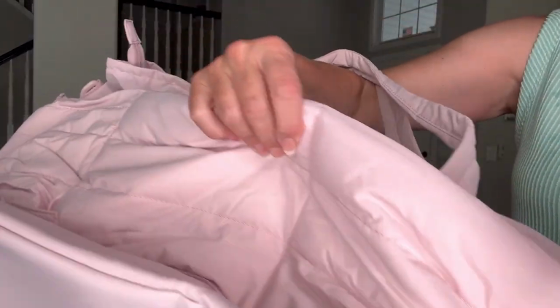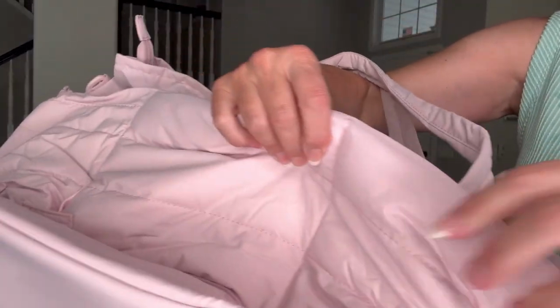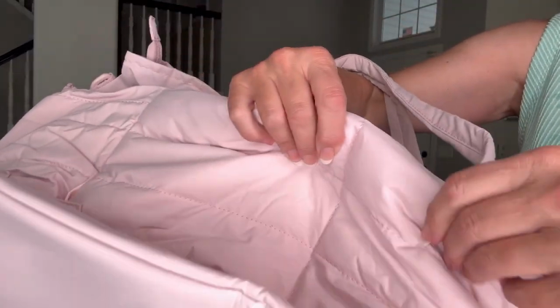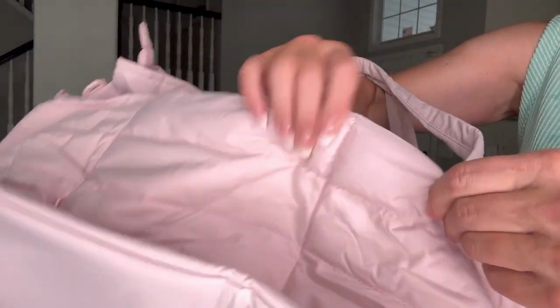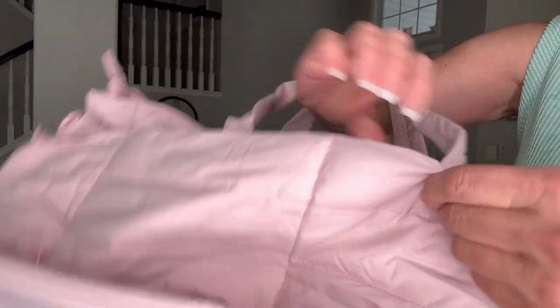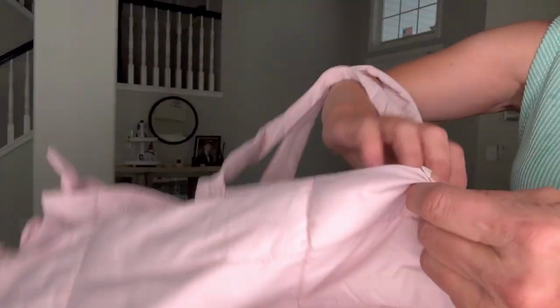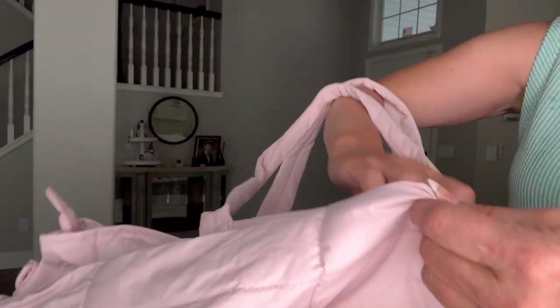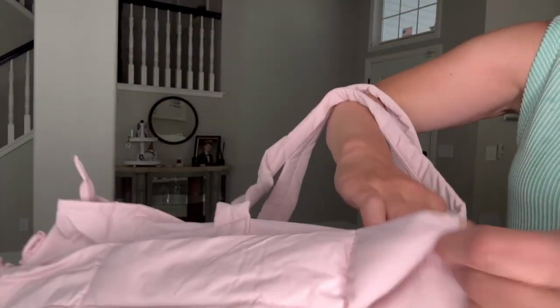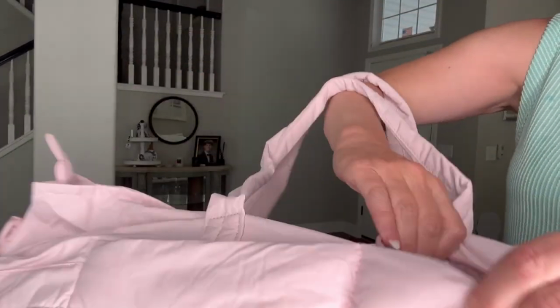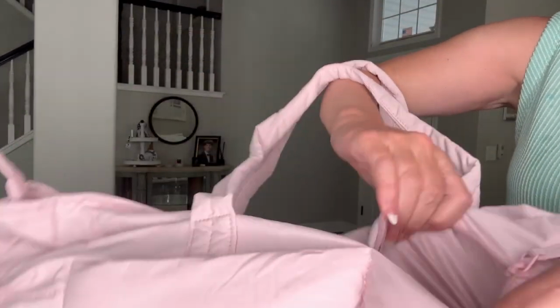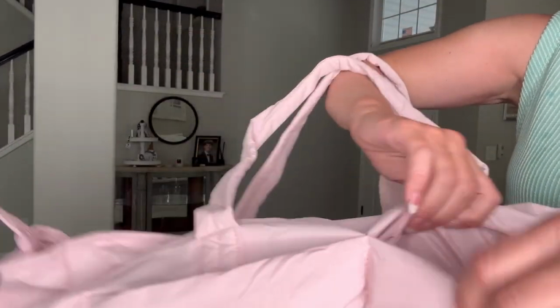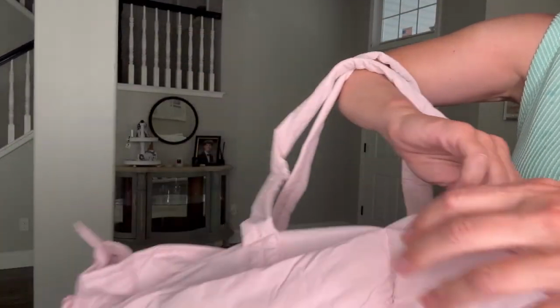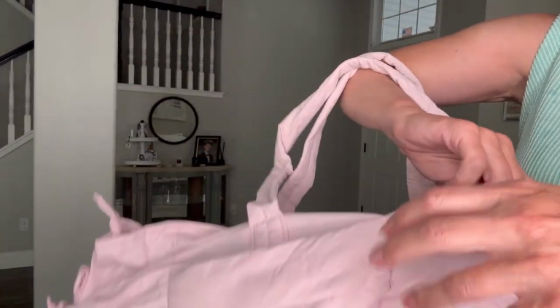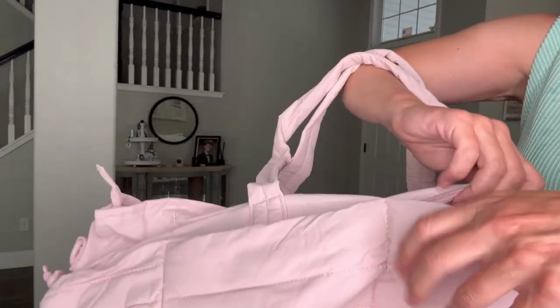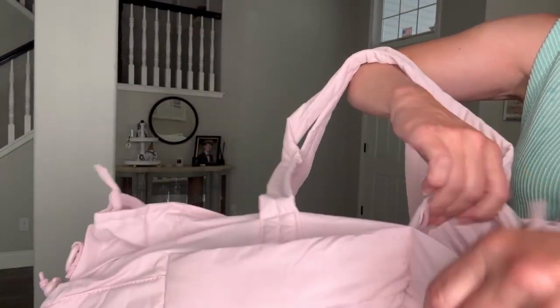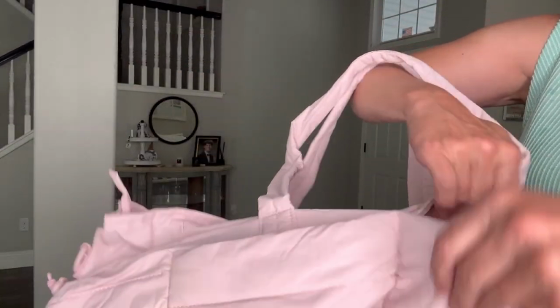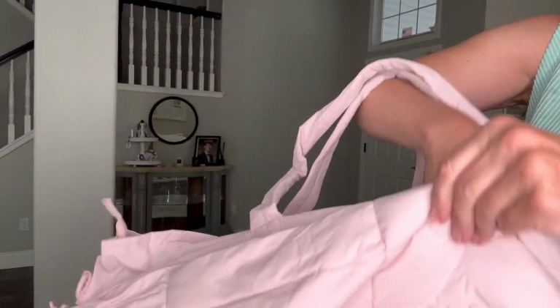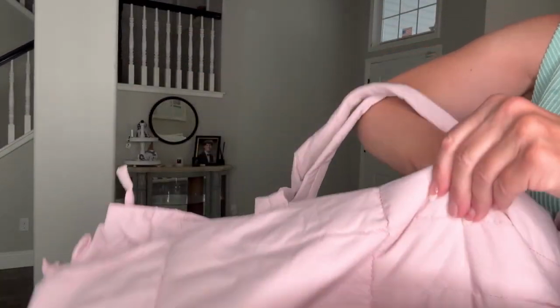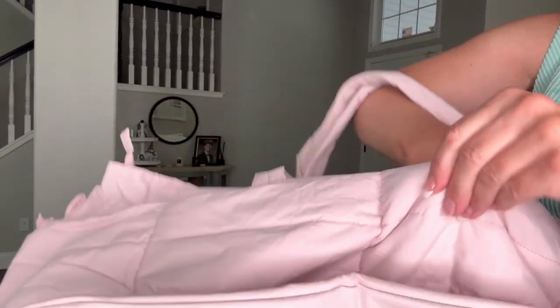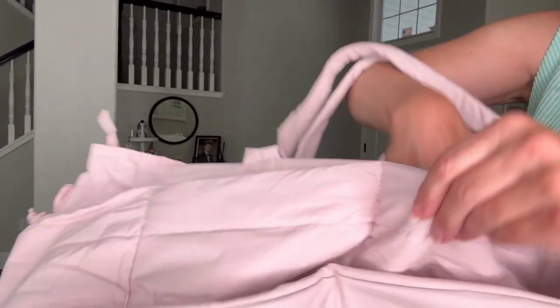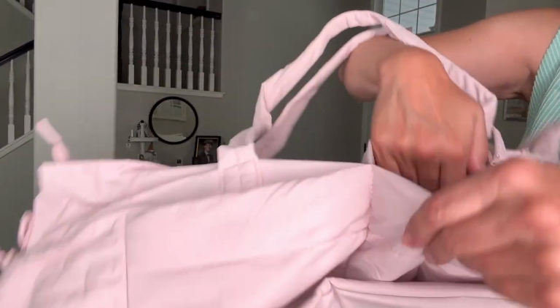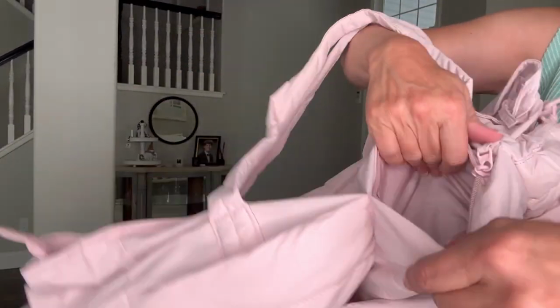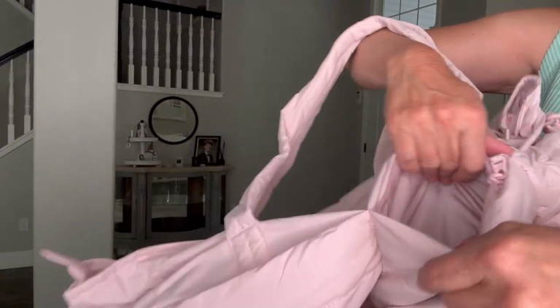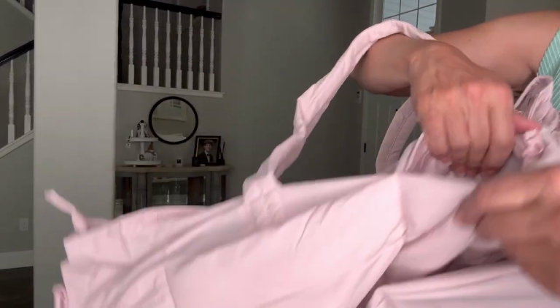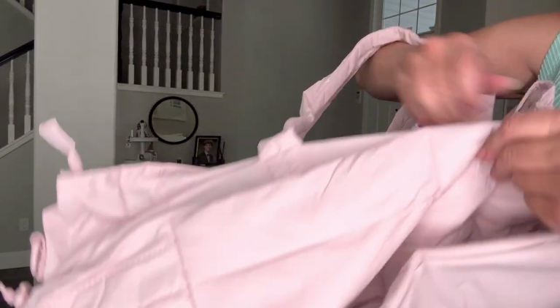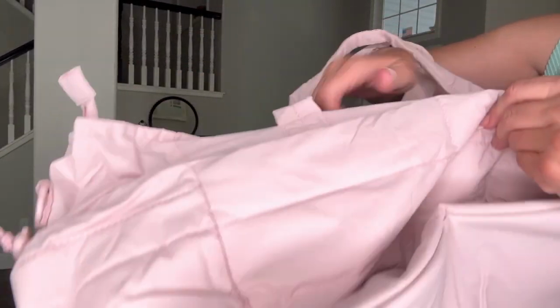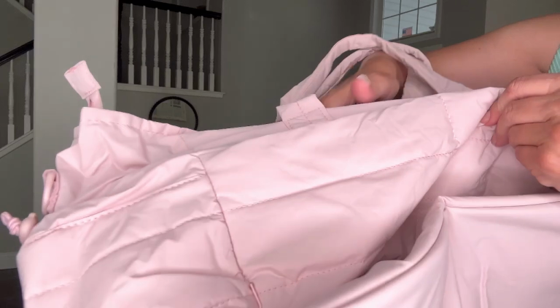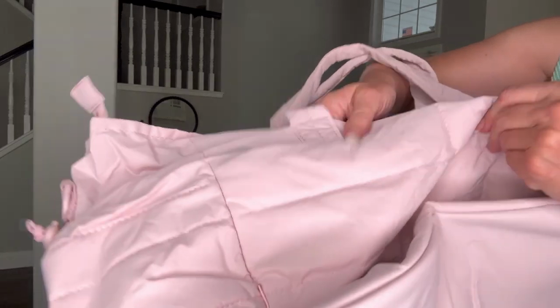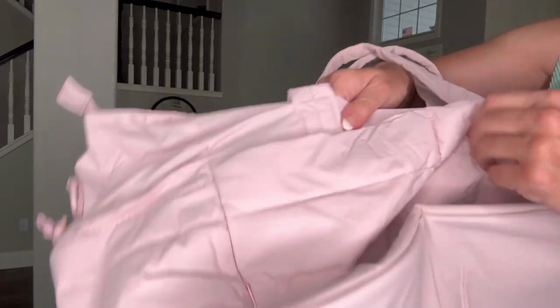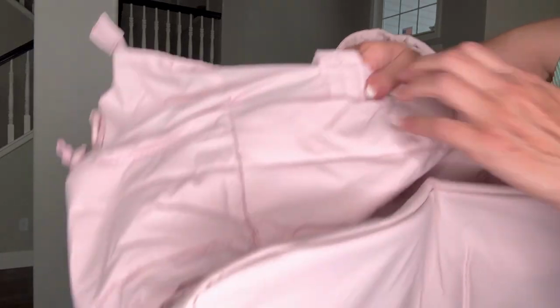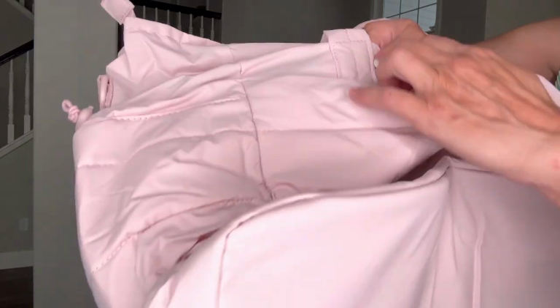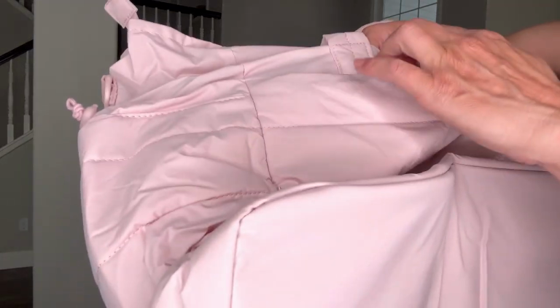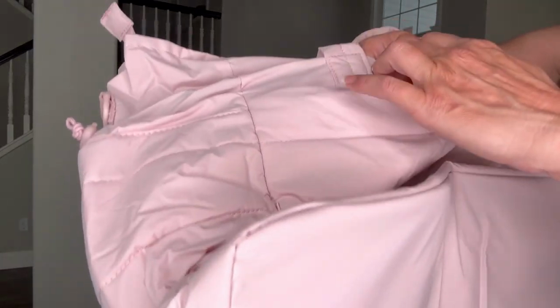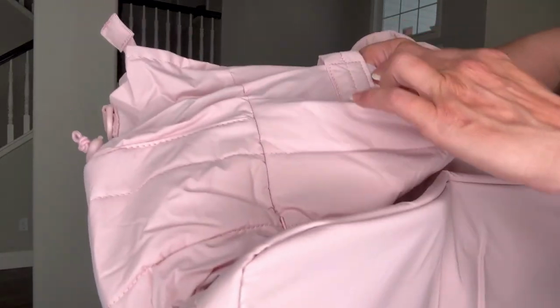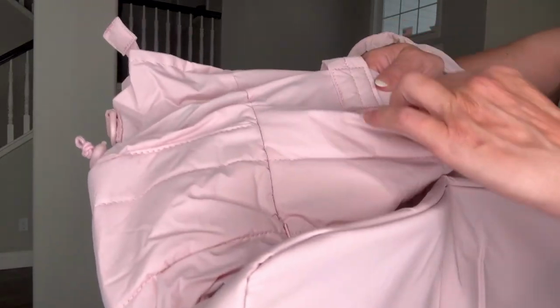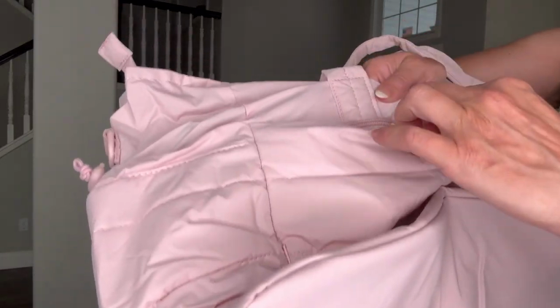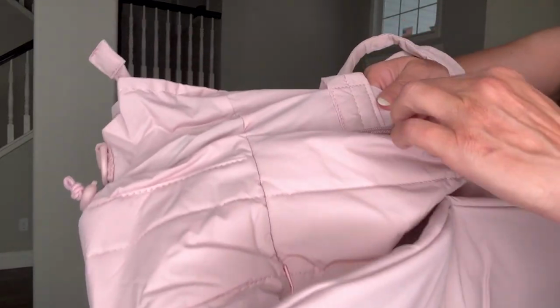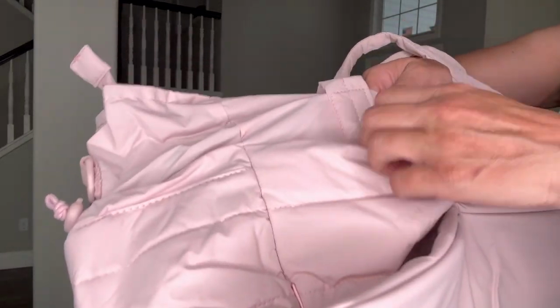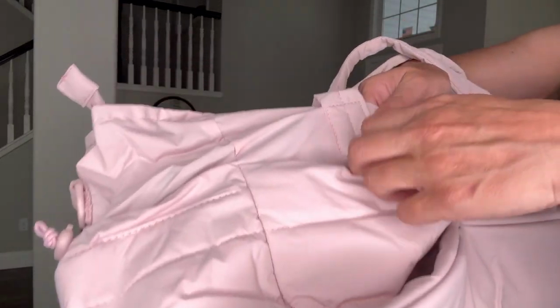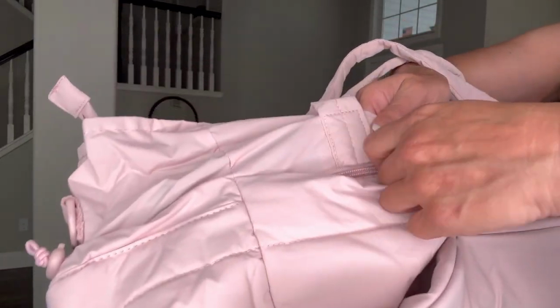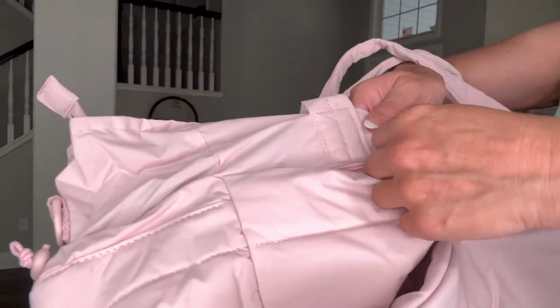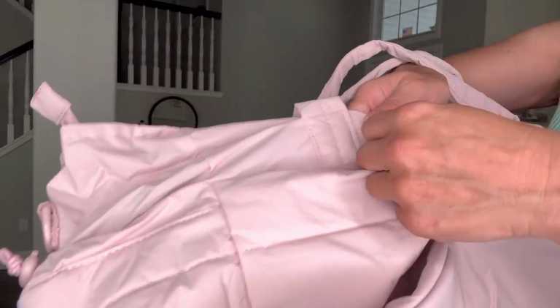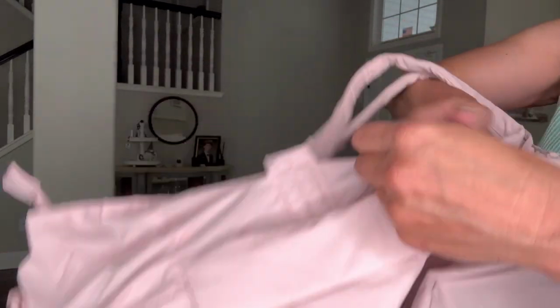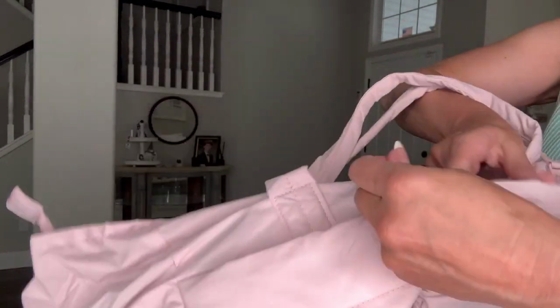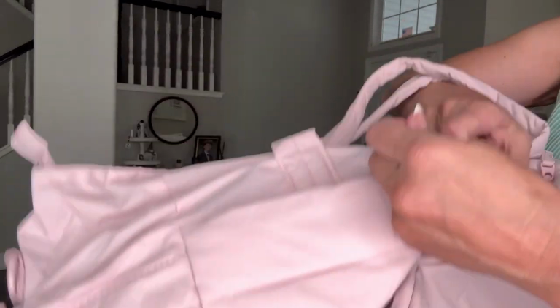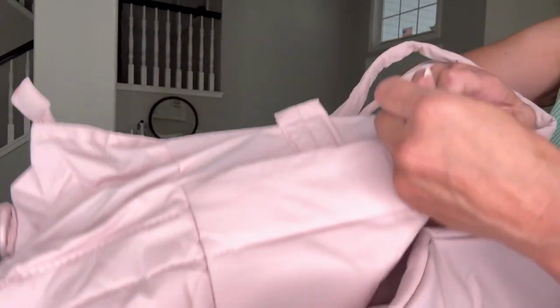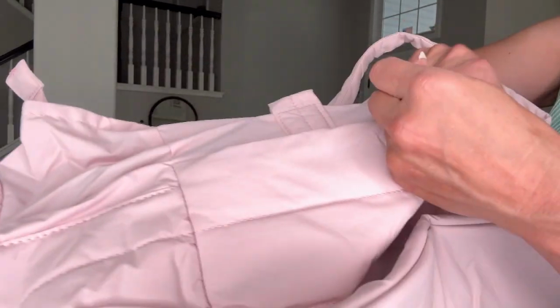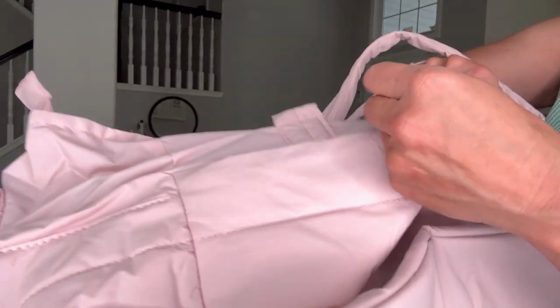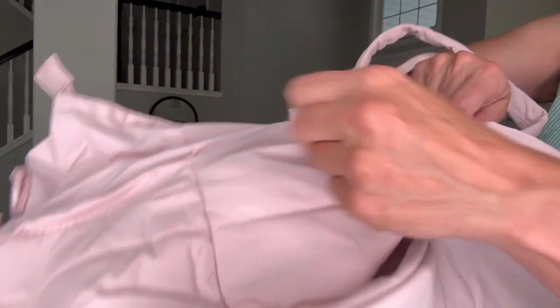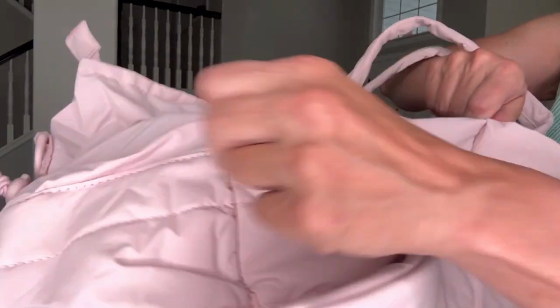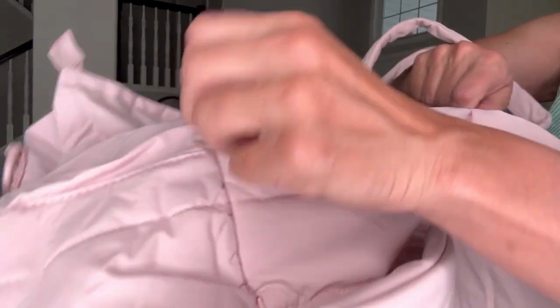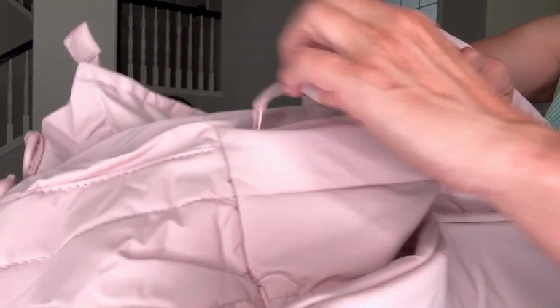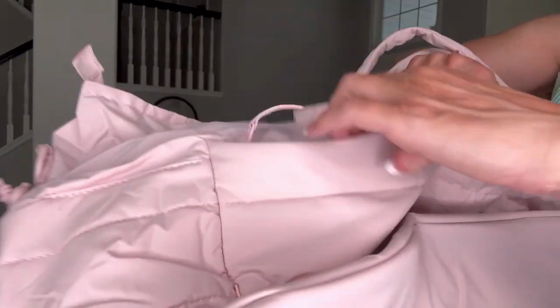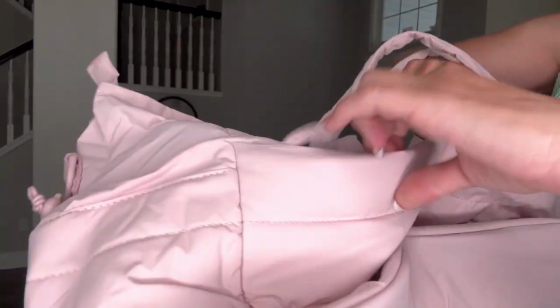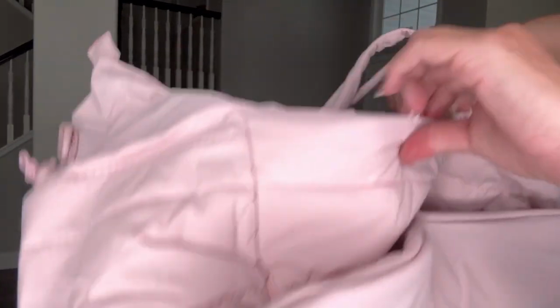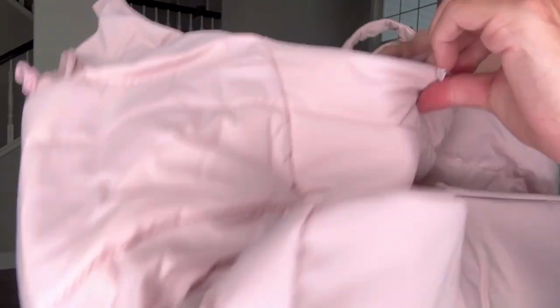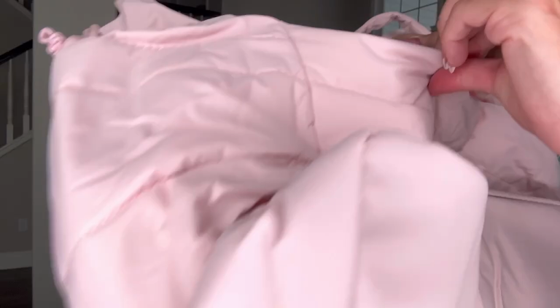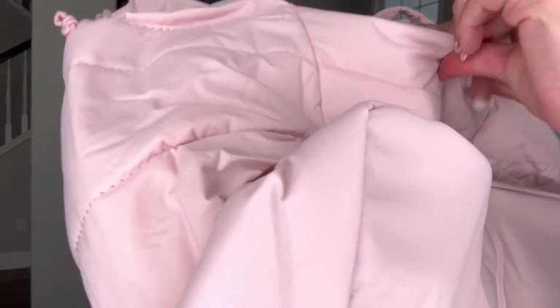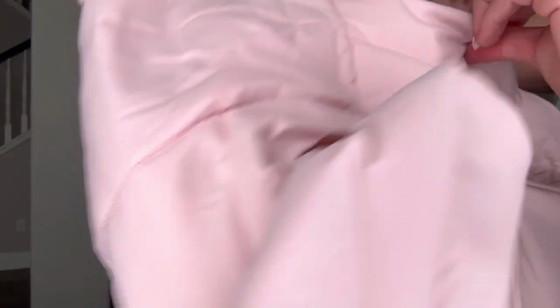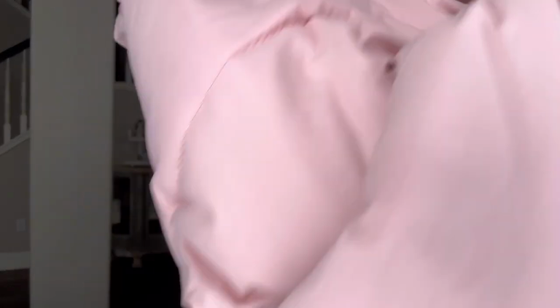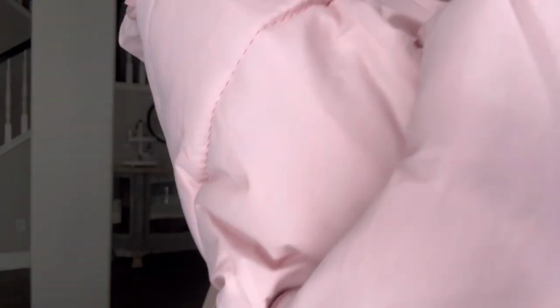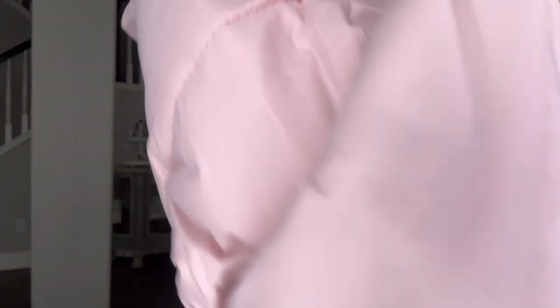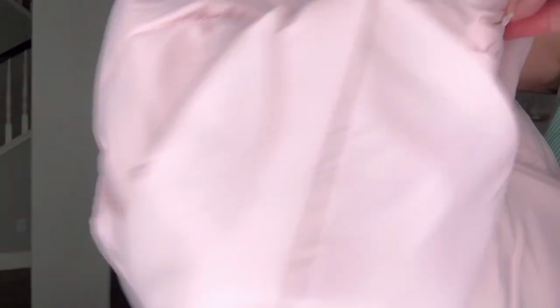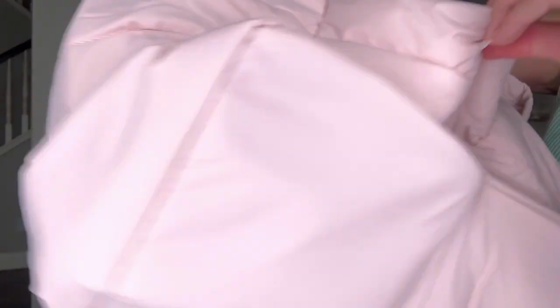It's made of Taslon which feels kind of crinkly but very soft as well, and it's also very easy to wash.